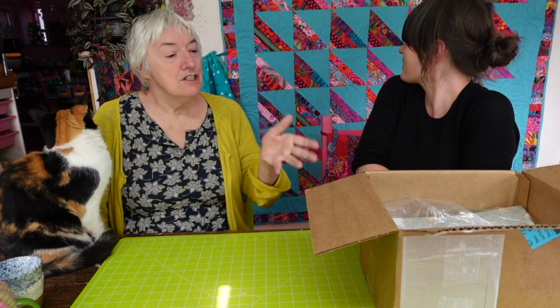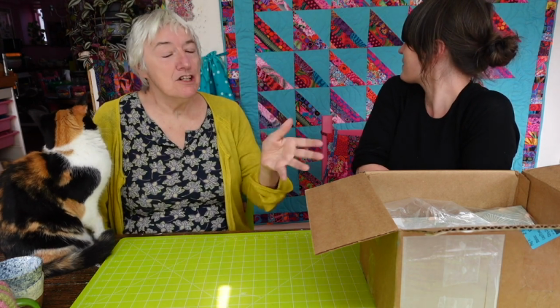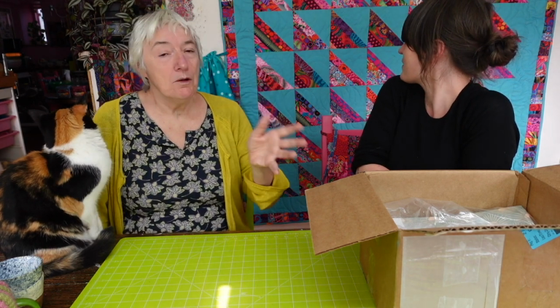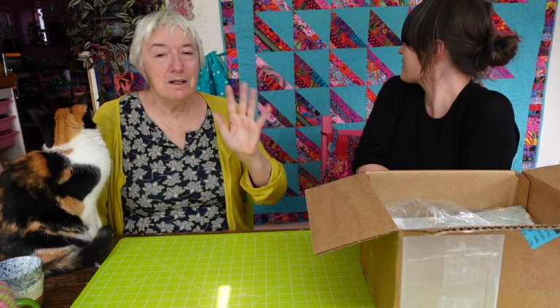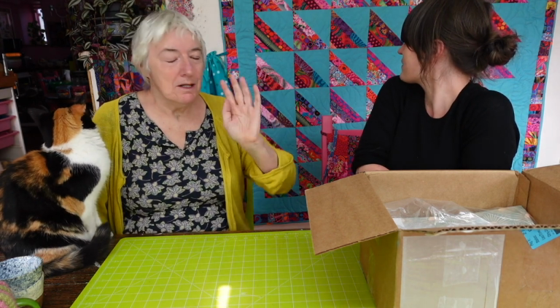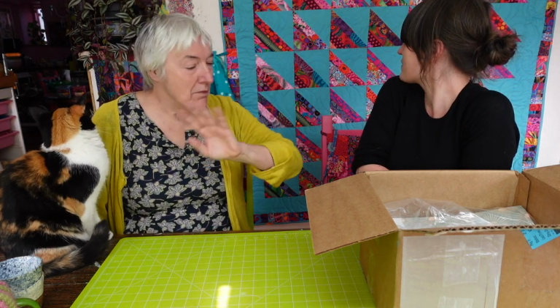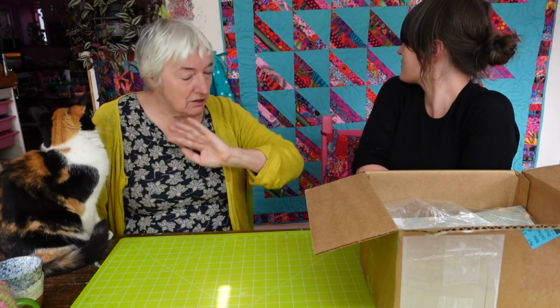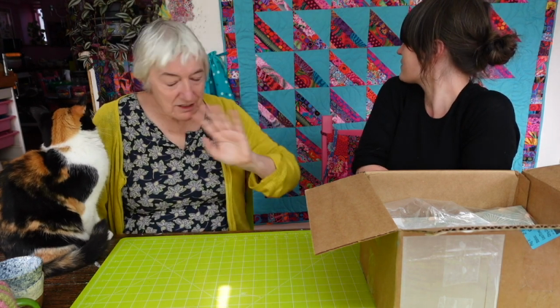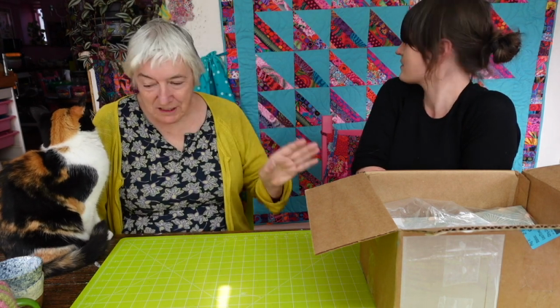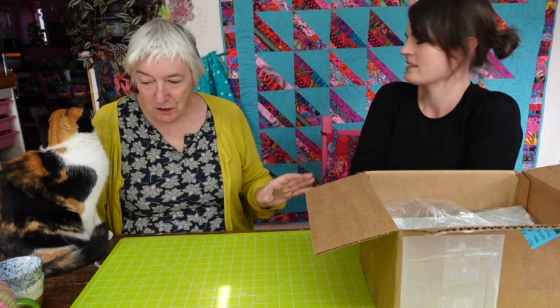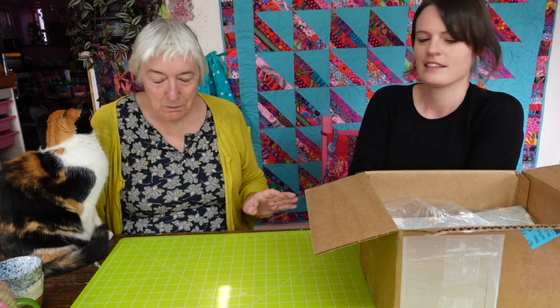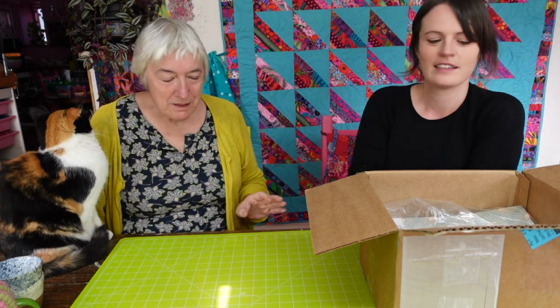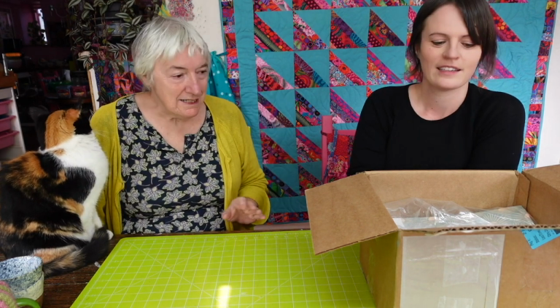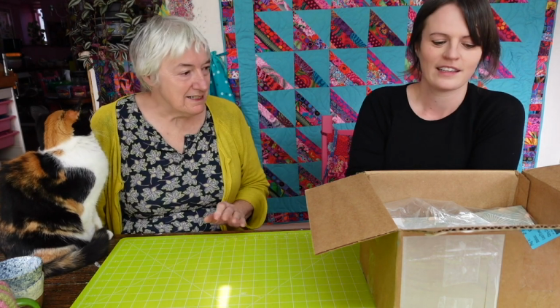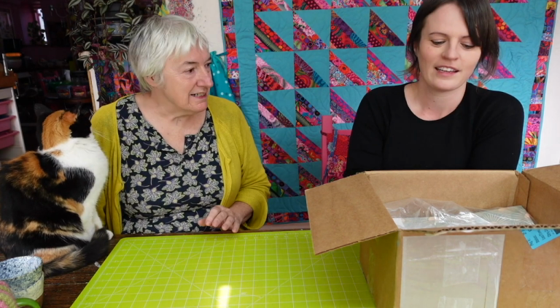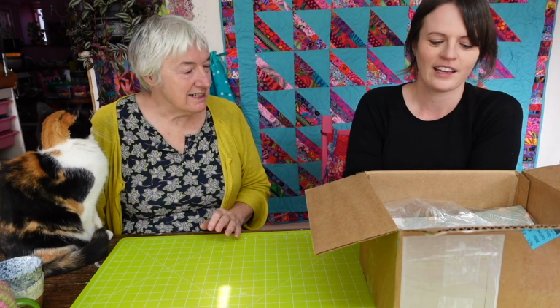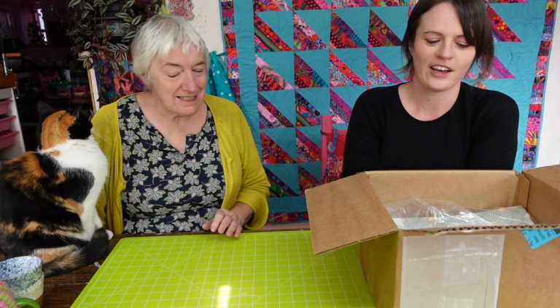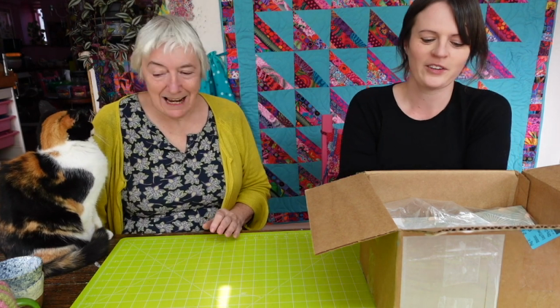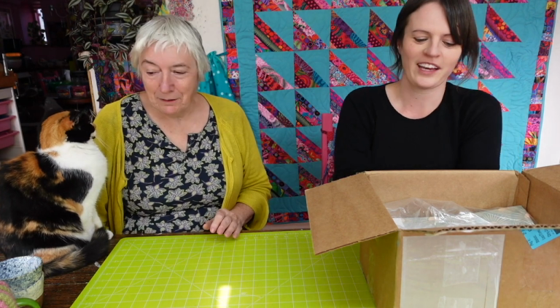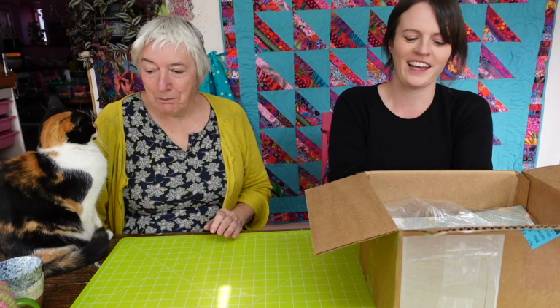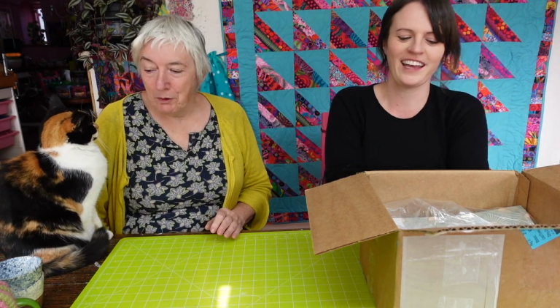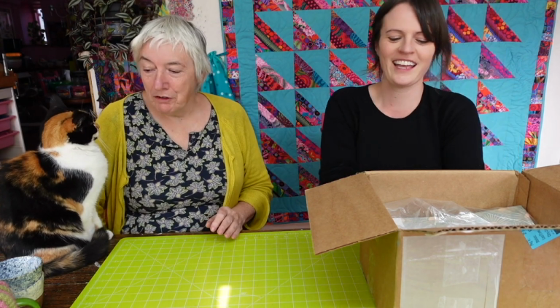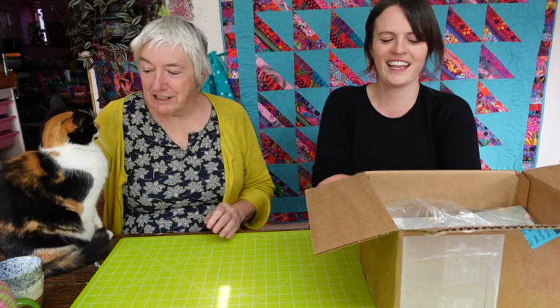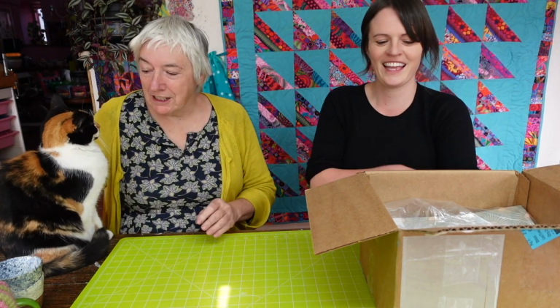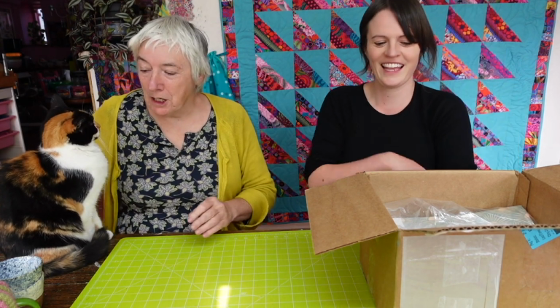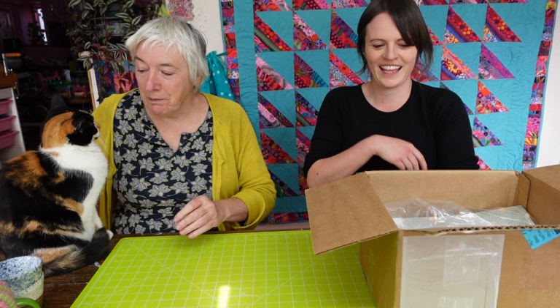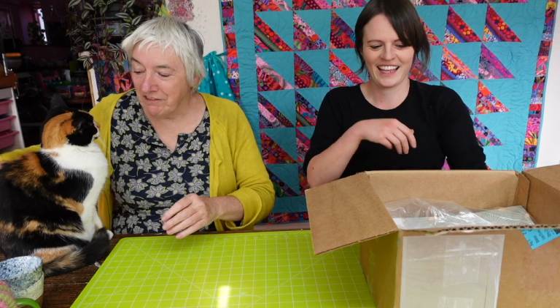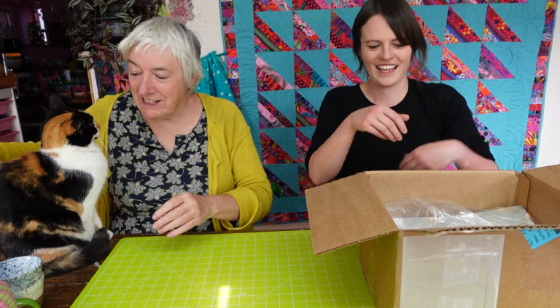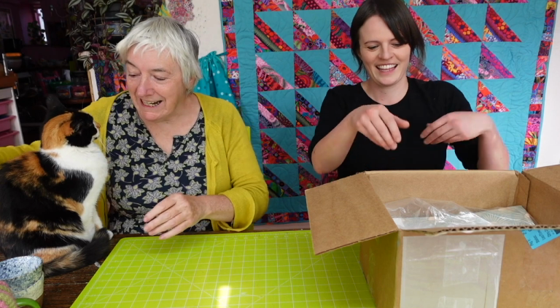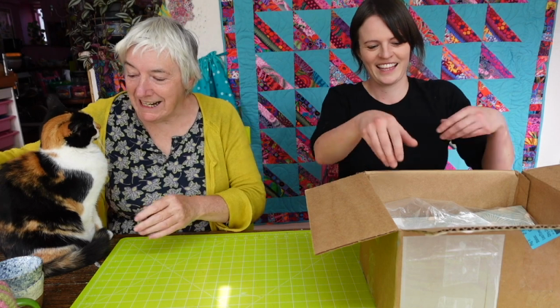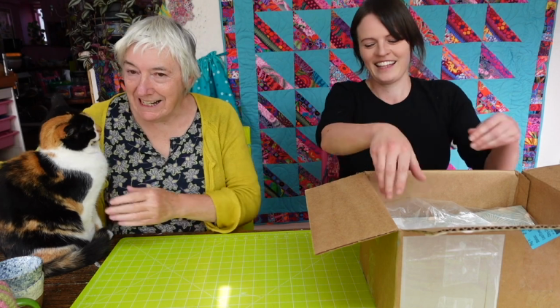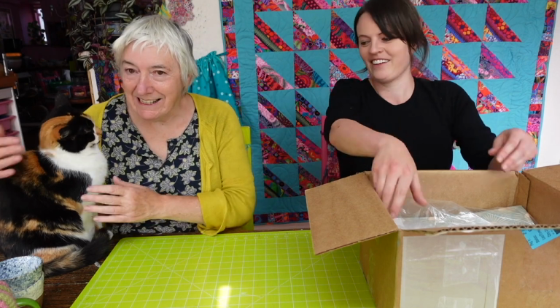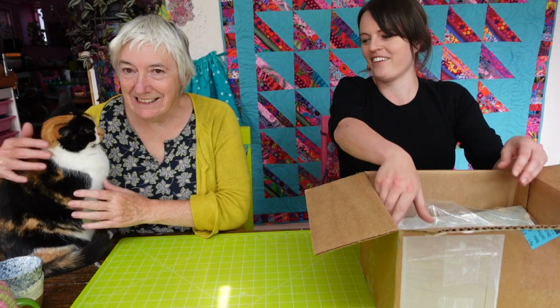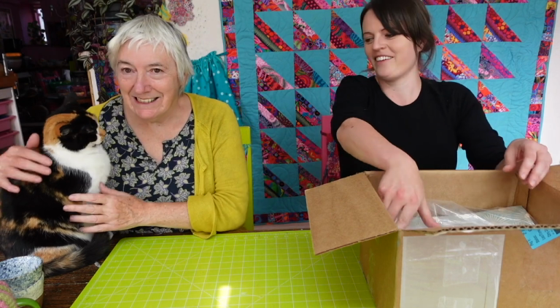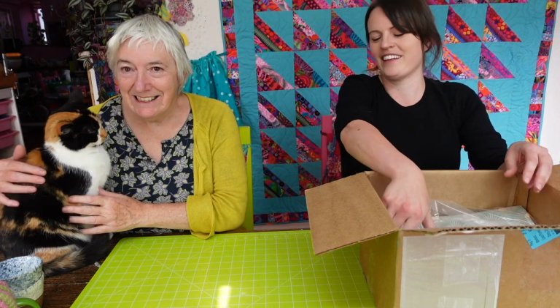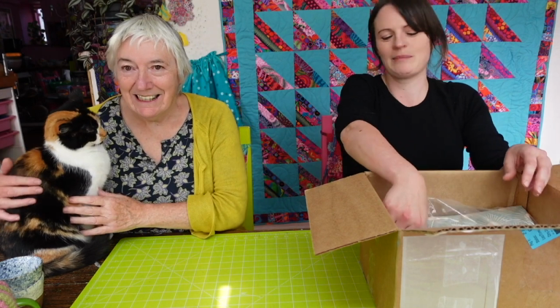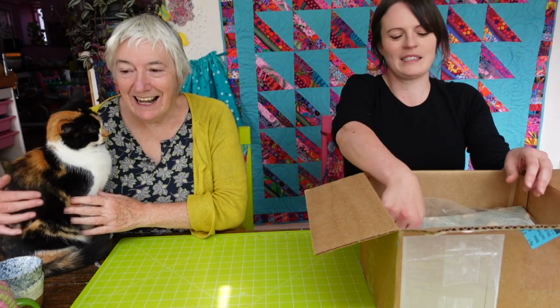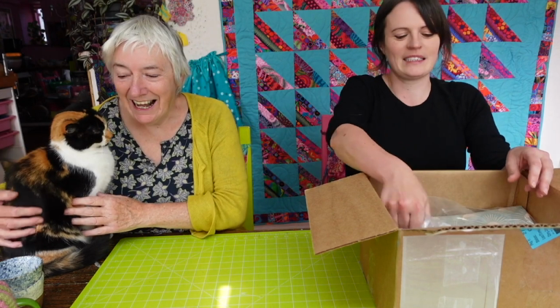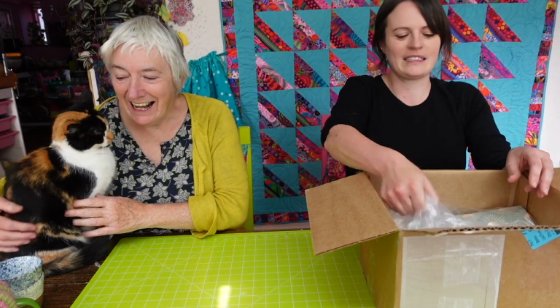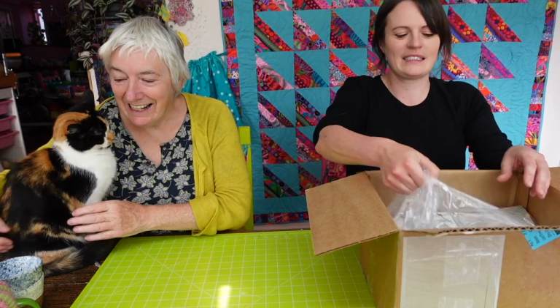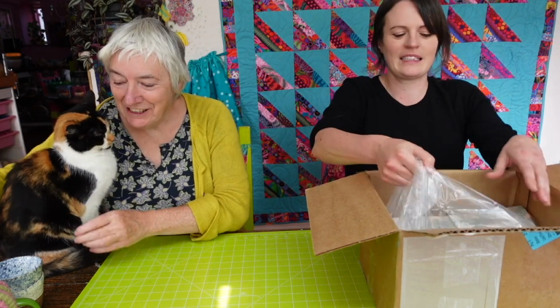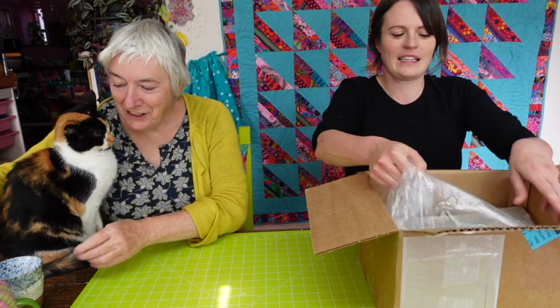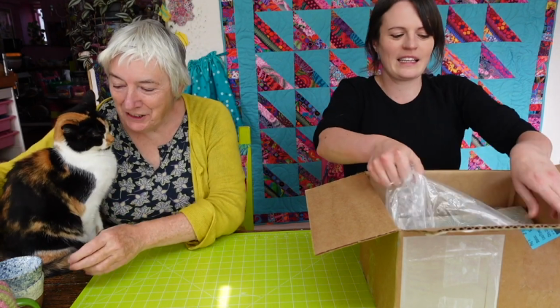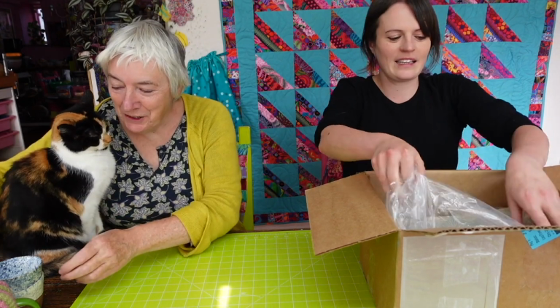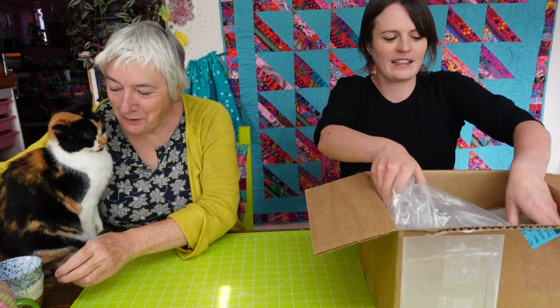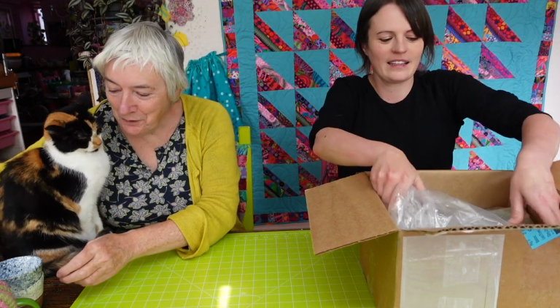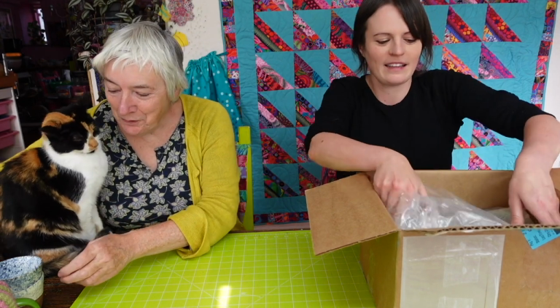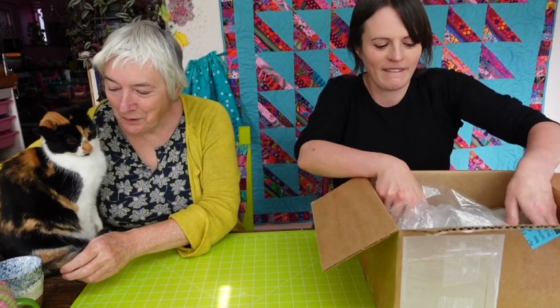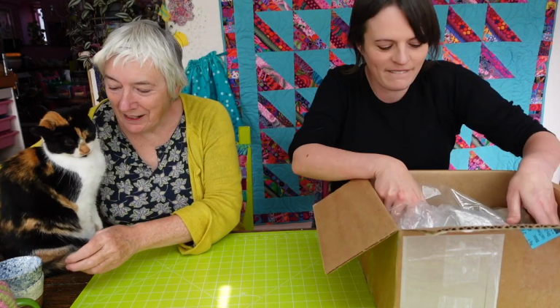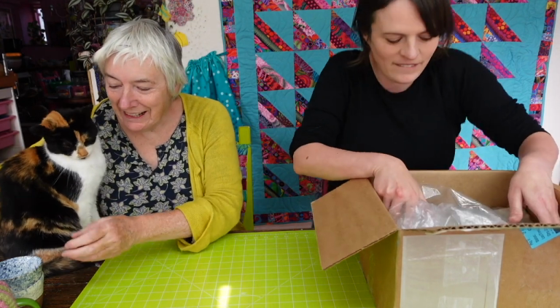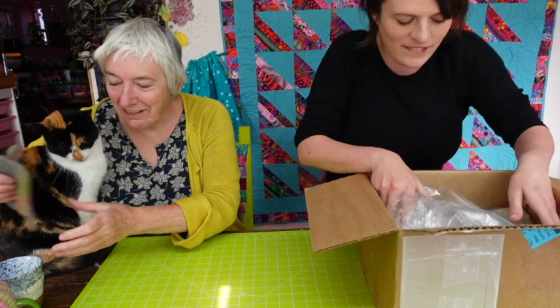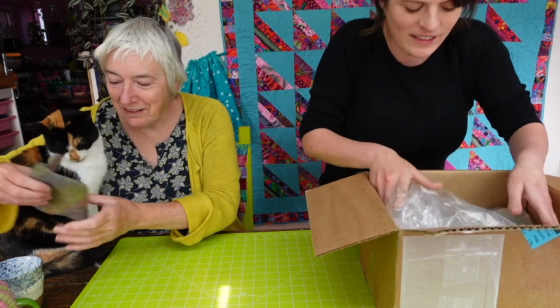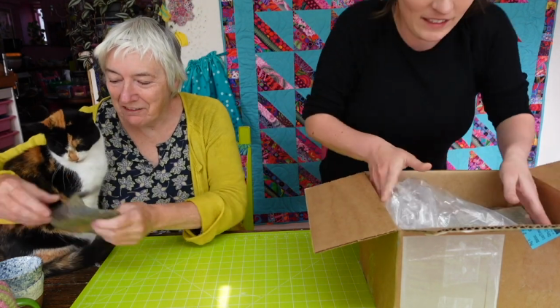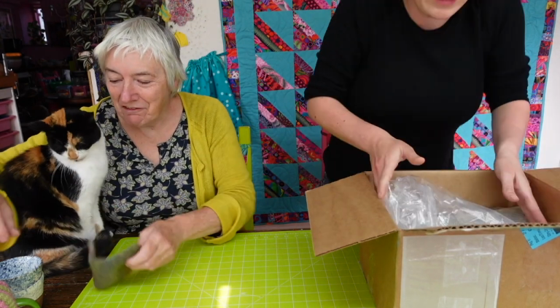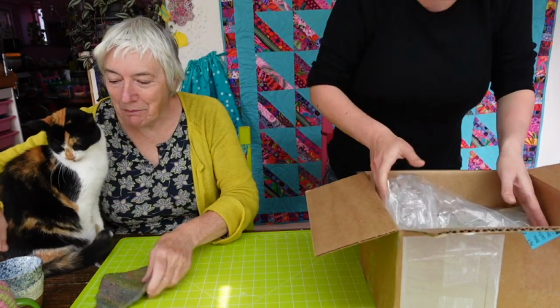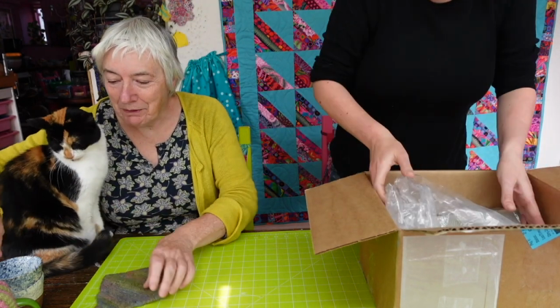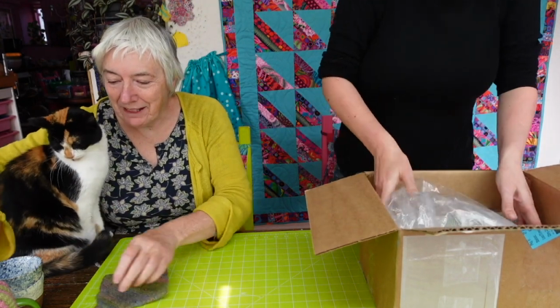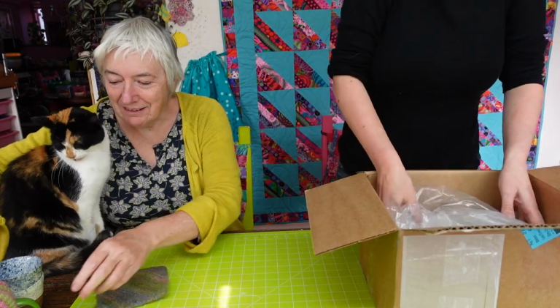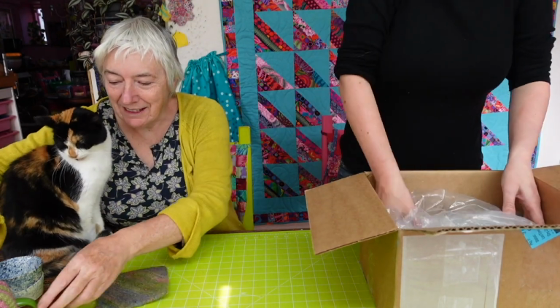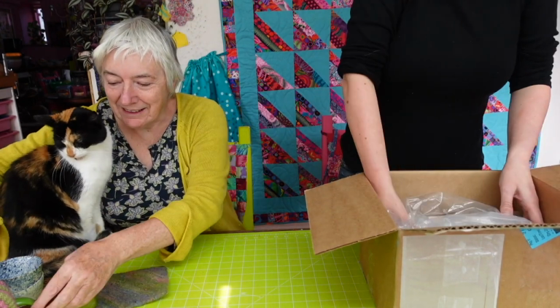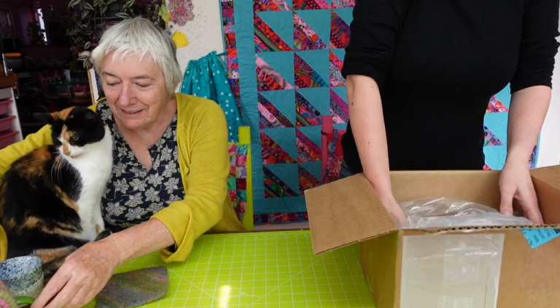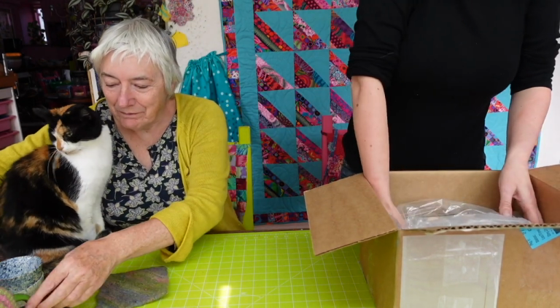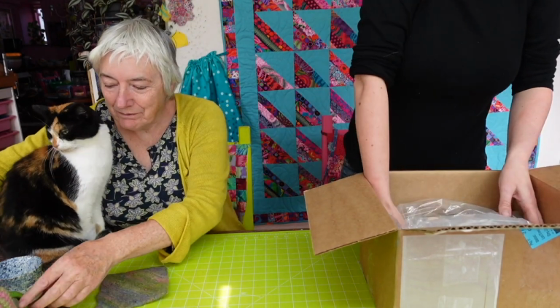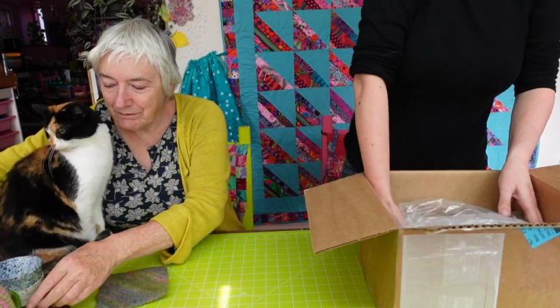Come on, stop teasing us! I'll pour us a cup of tea. Oh yes please. And you get the fabric out, Anna.